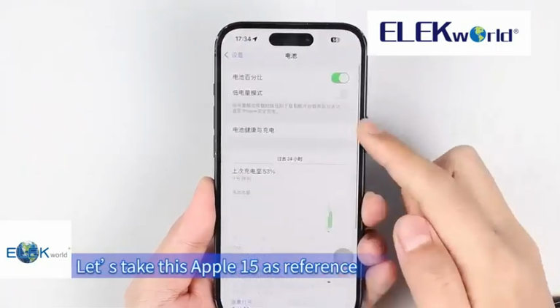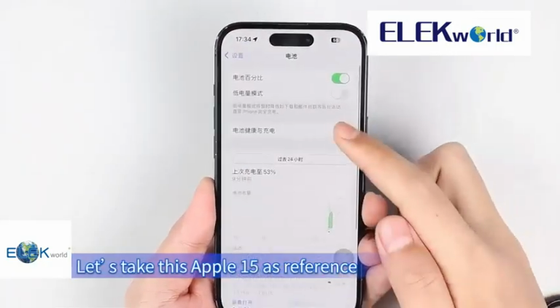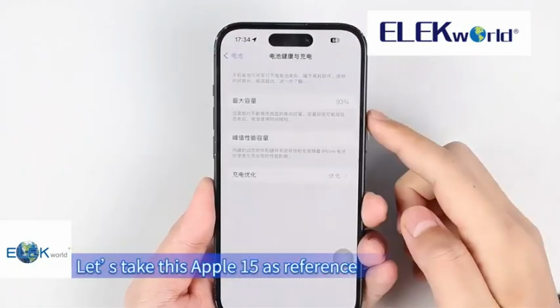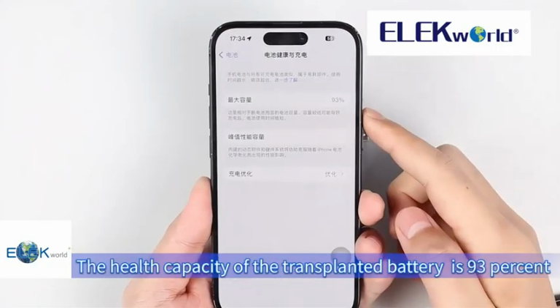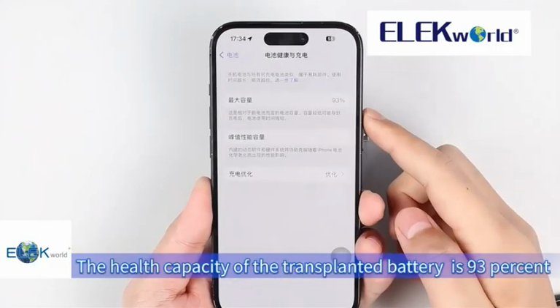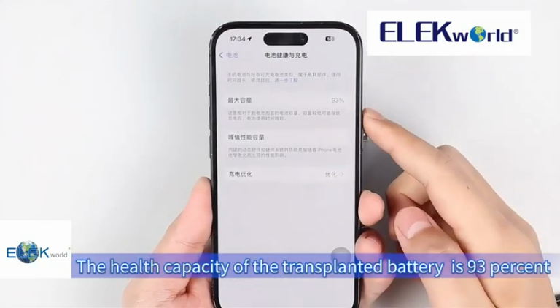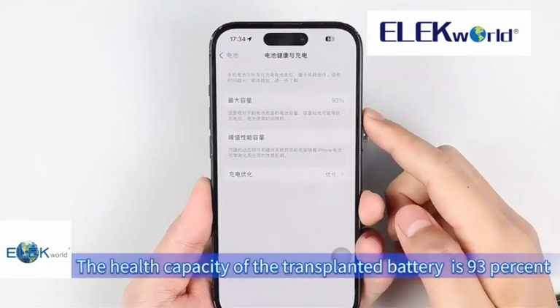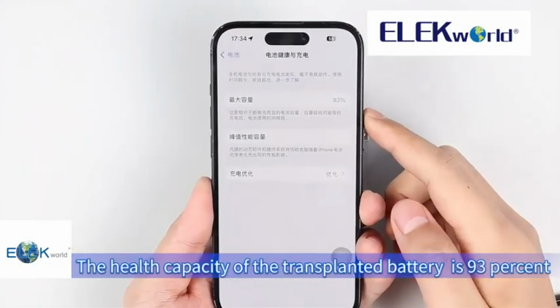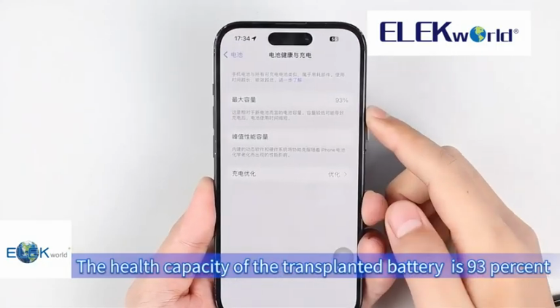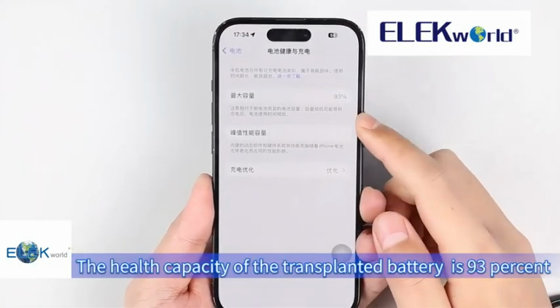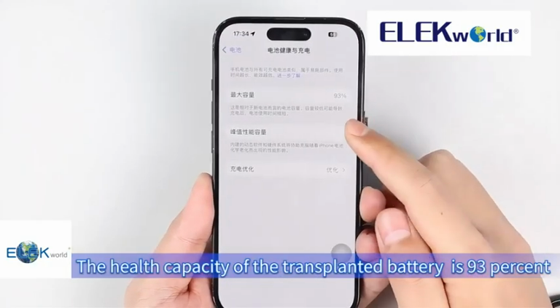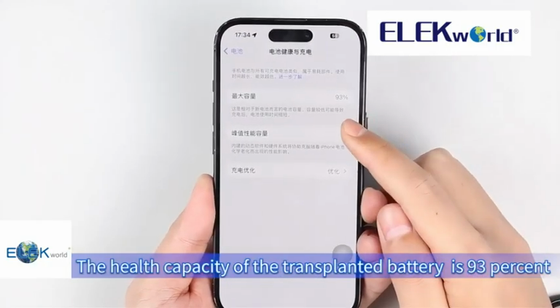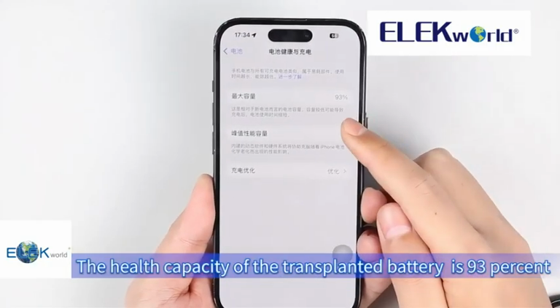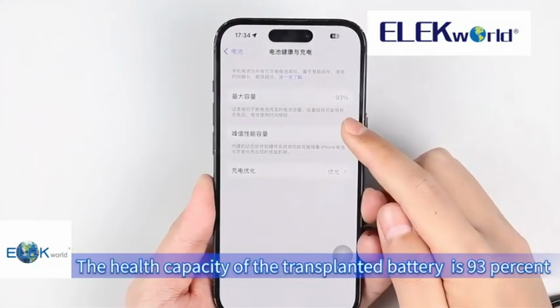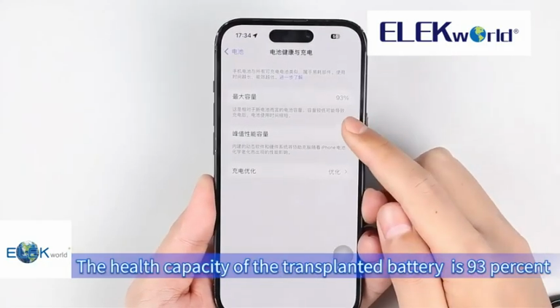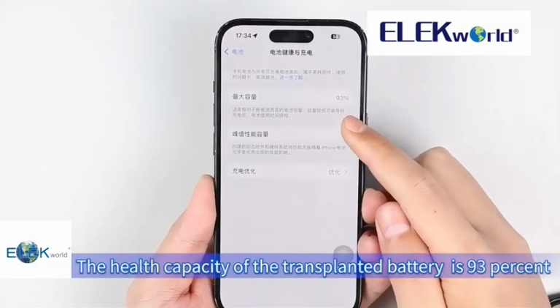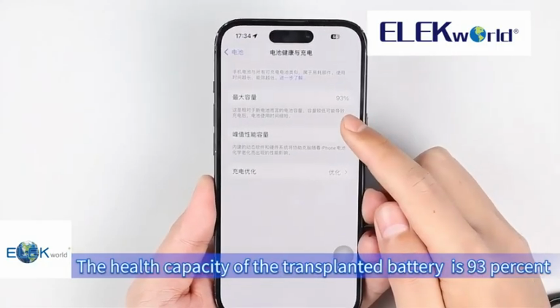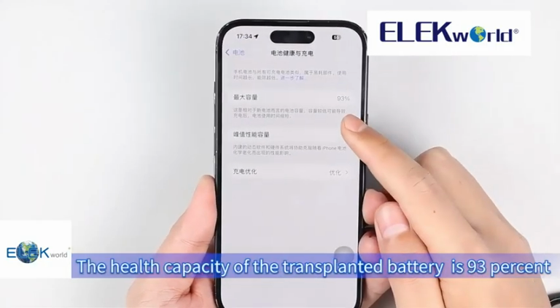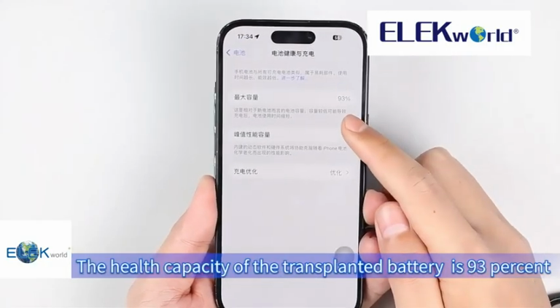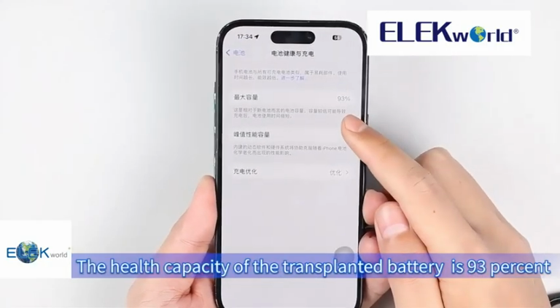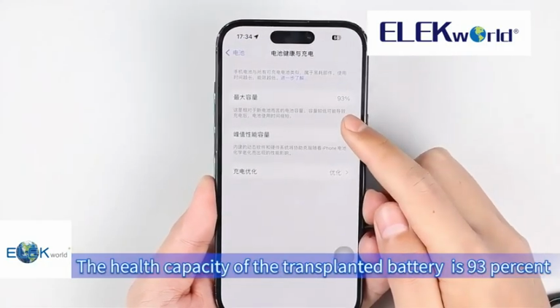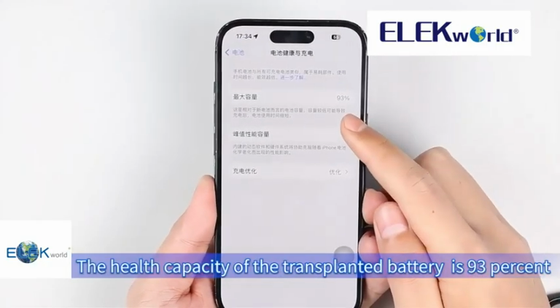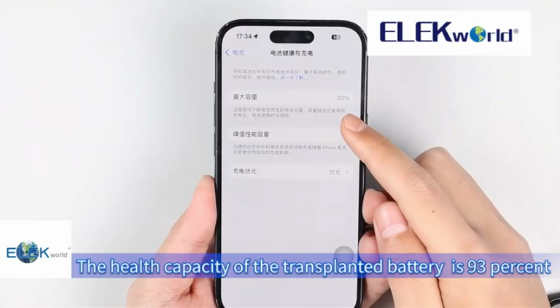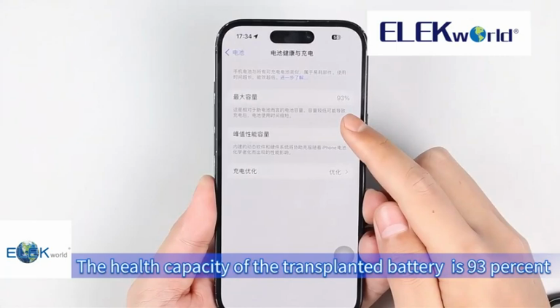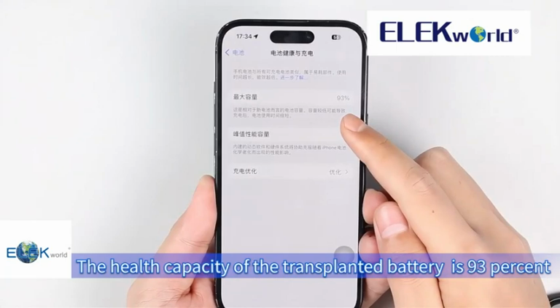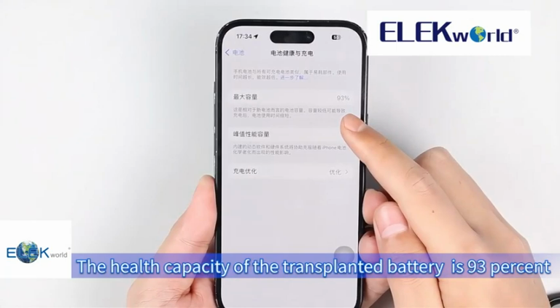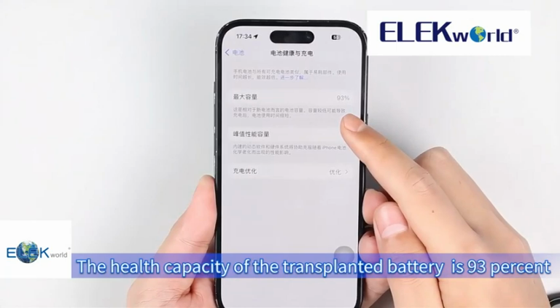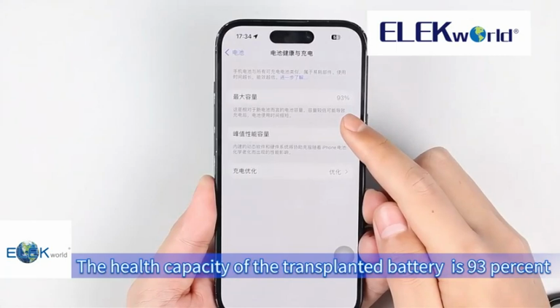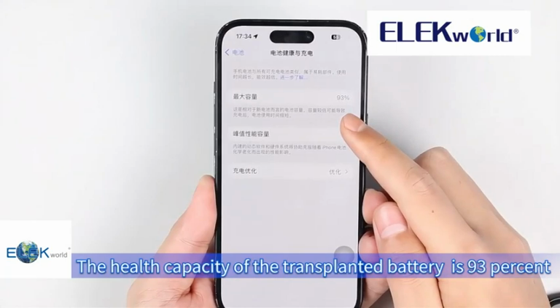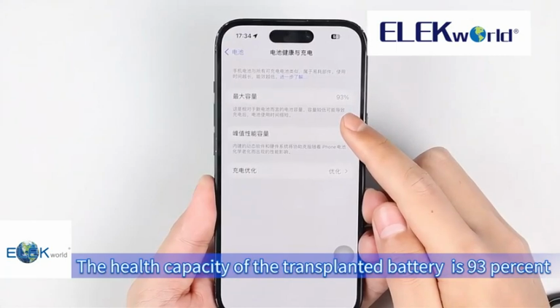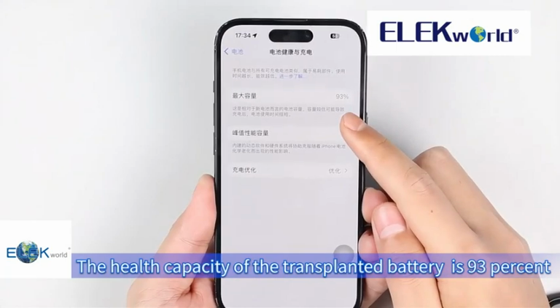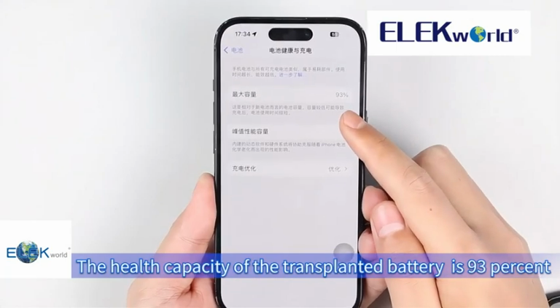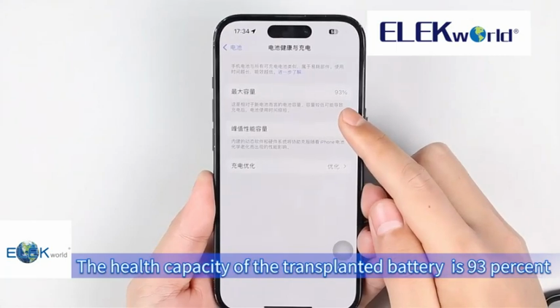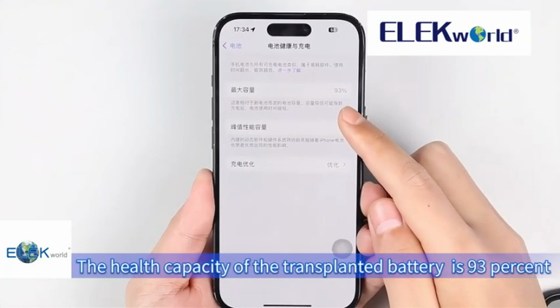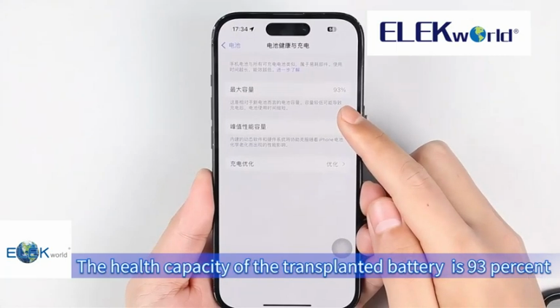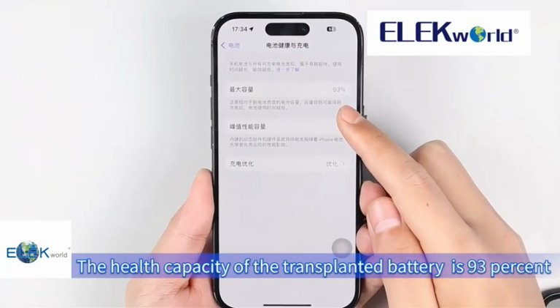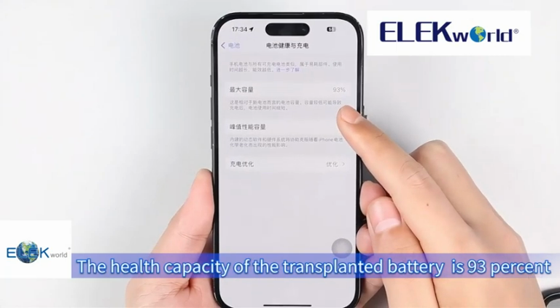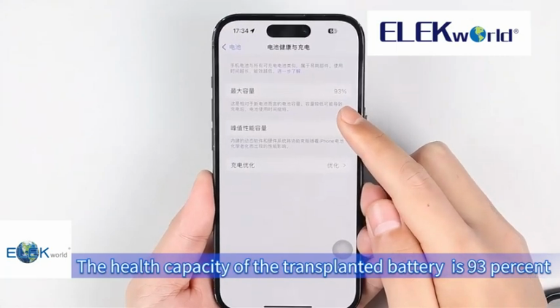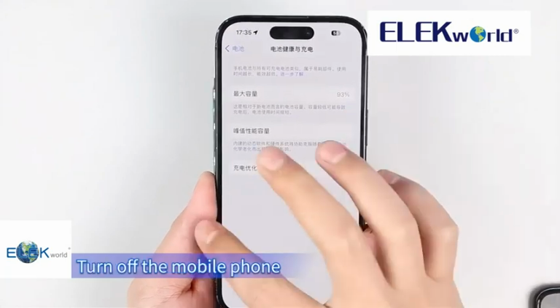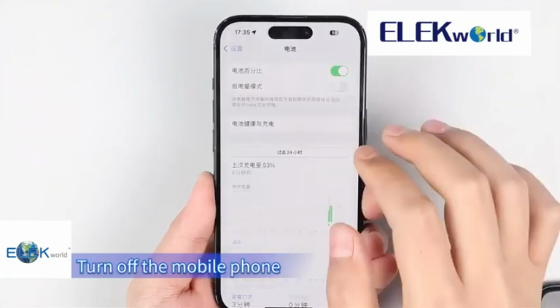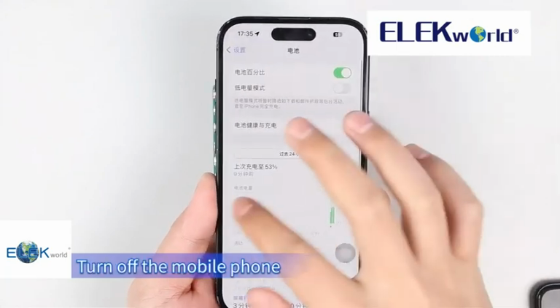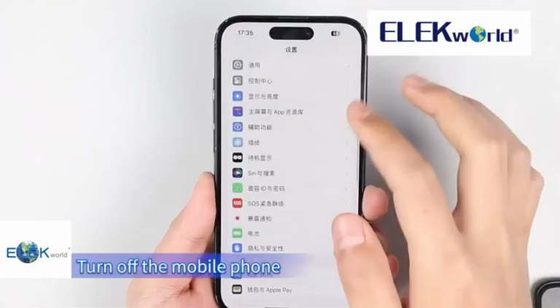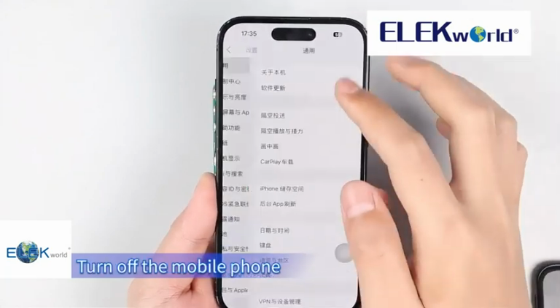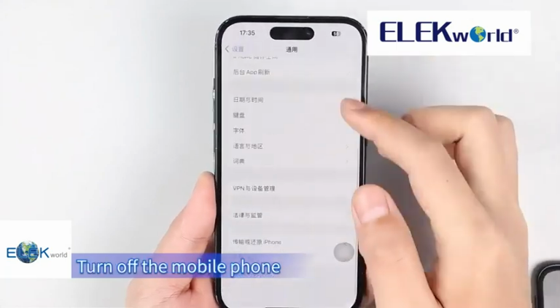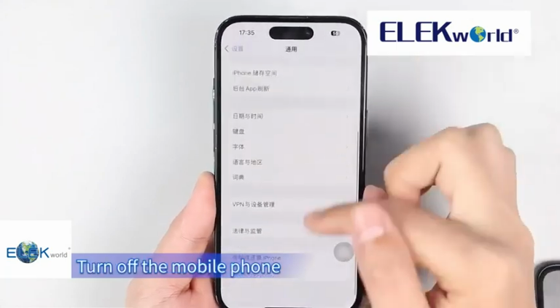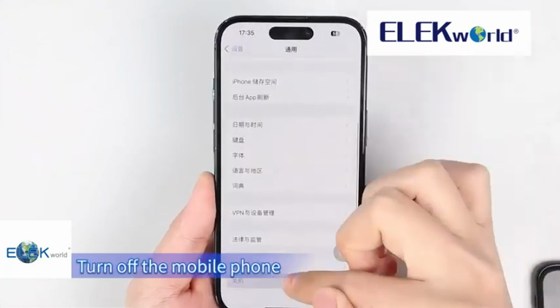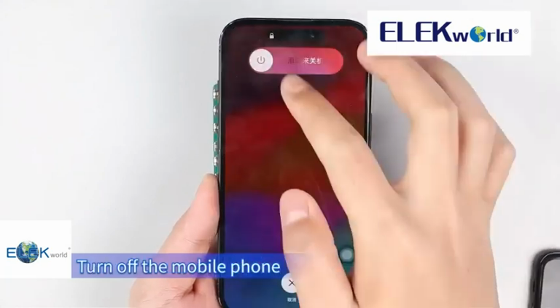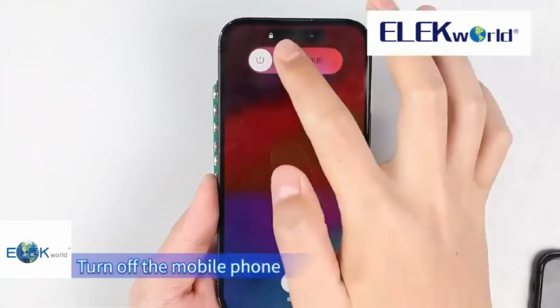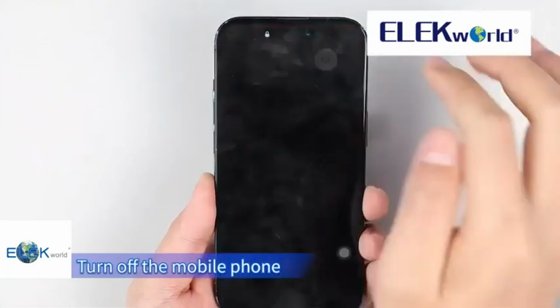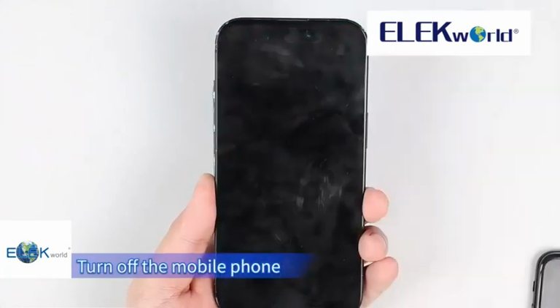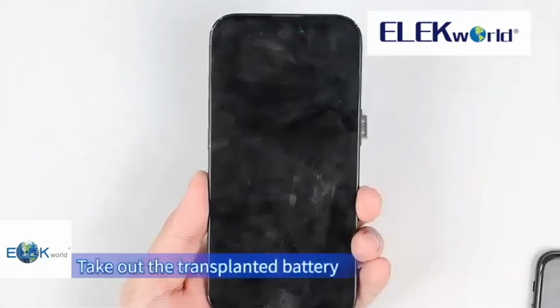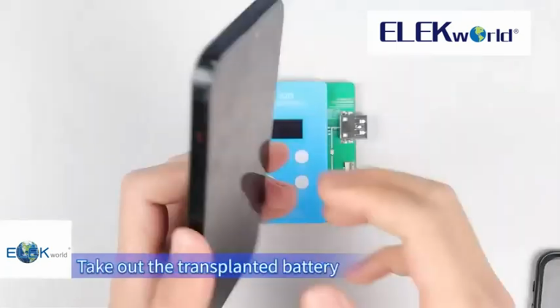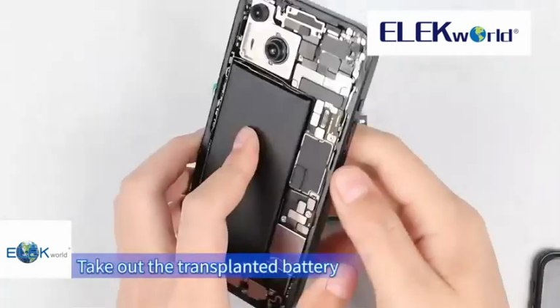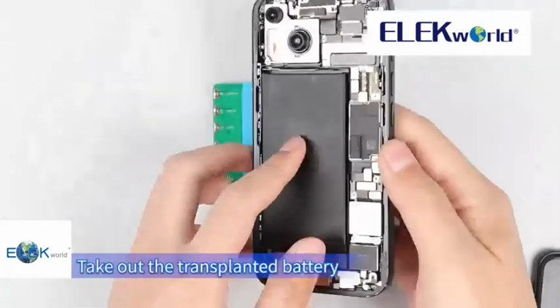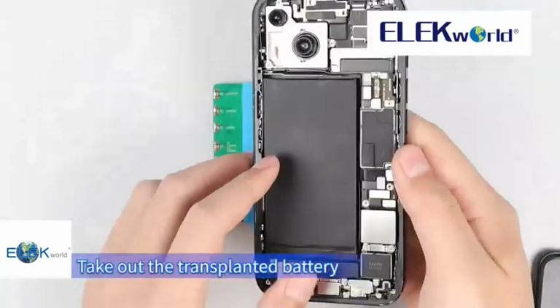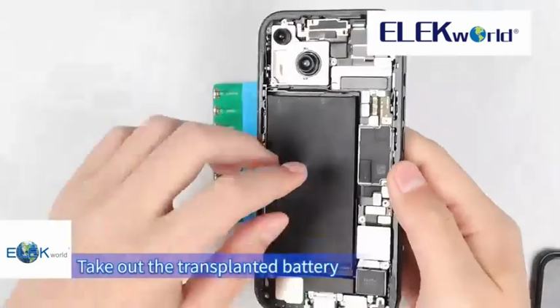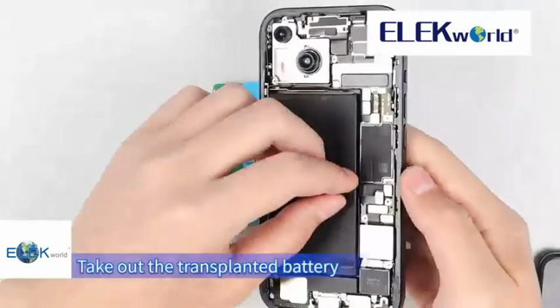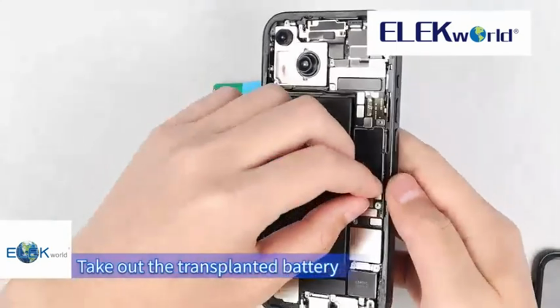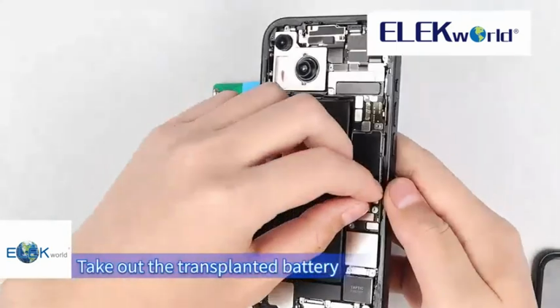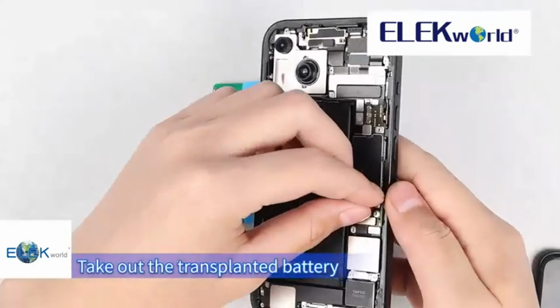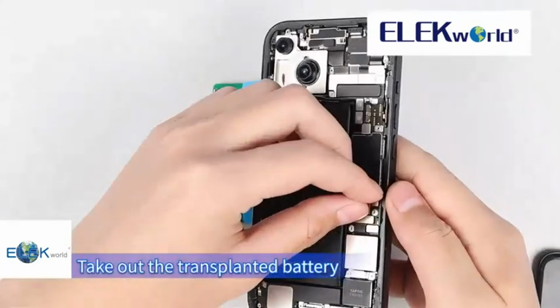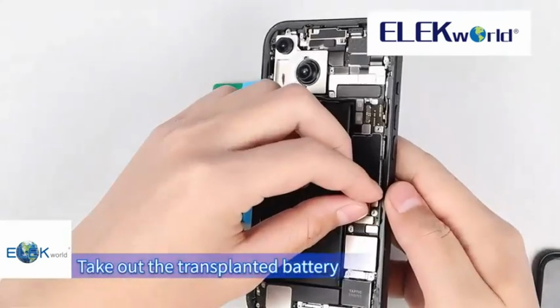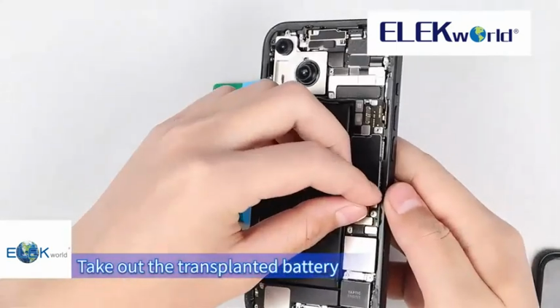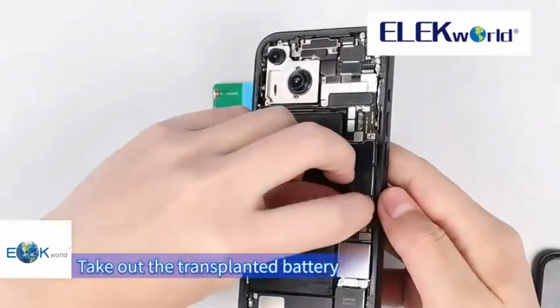The health capacity of the transplanted battery is 93%. Turn off the mobile phone and take out the transplanted battery.